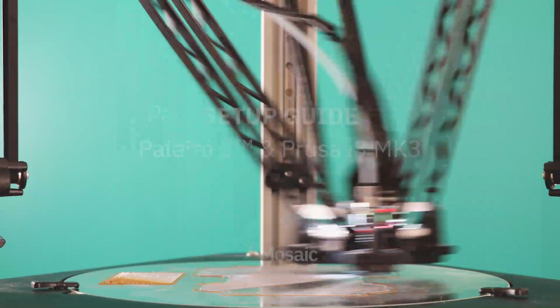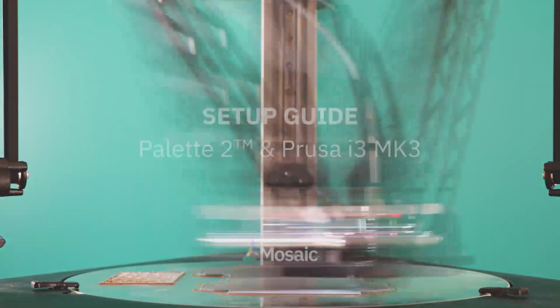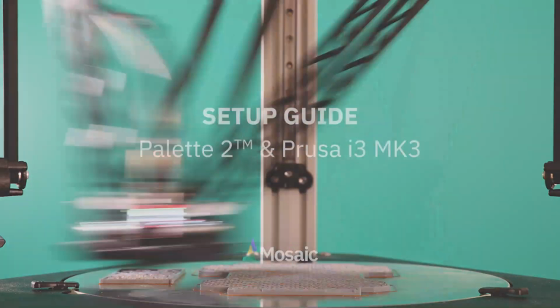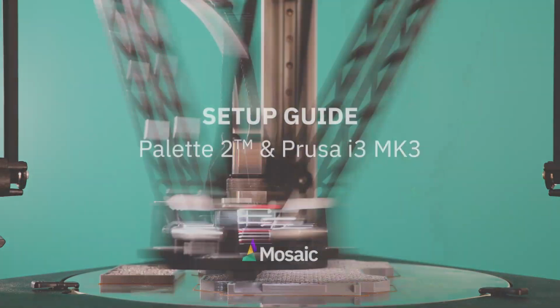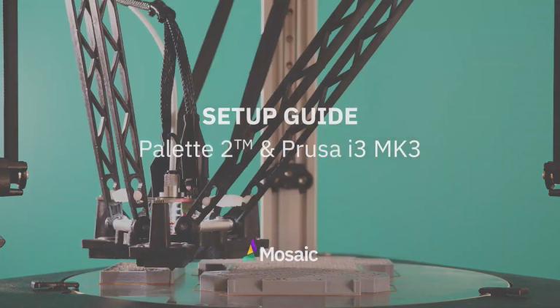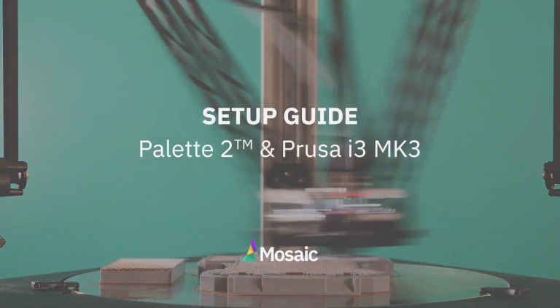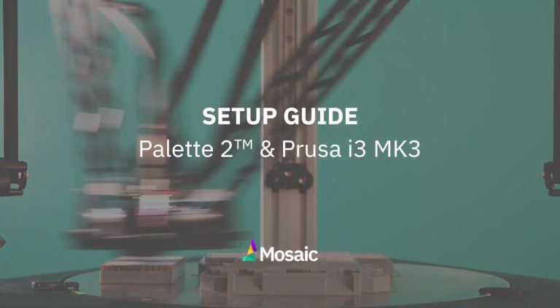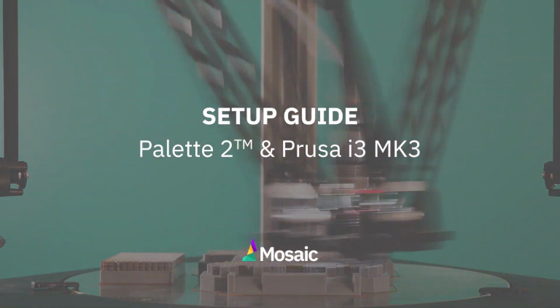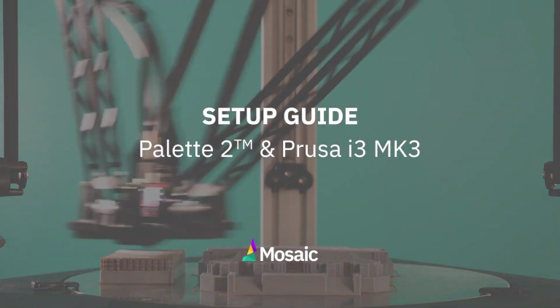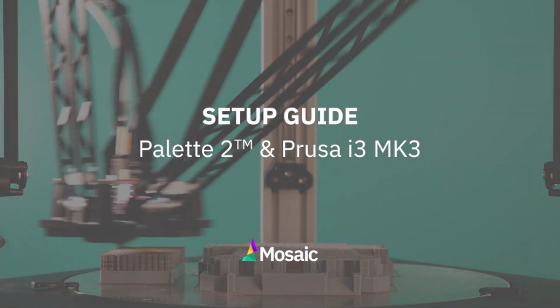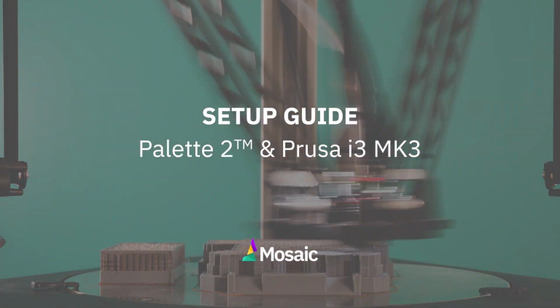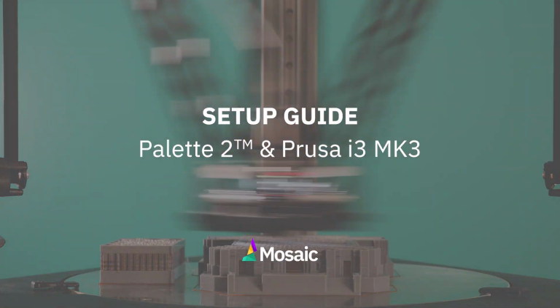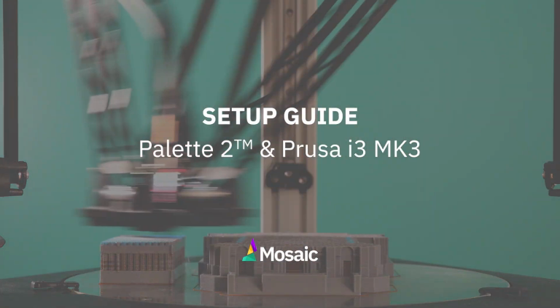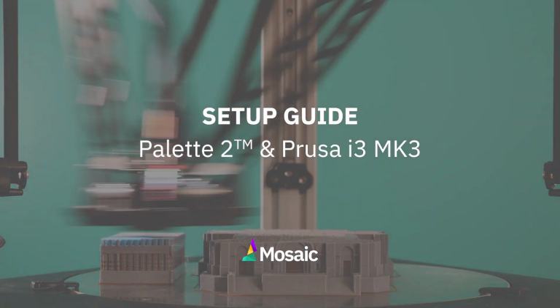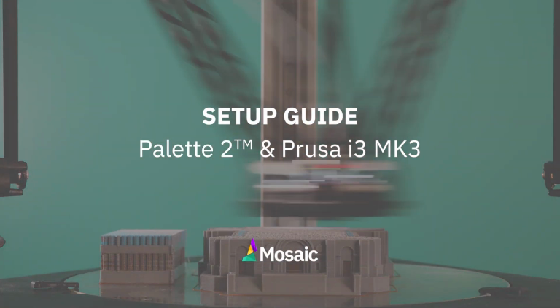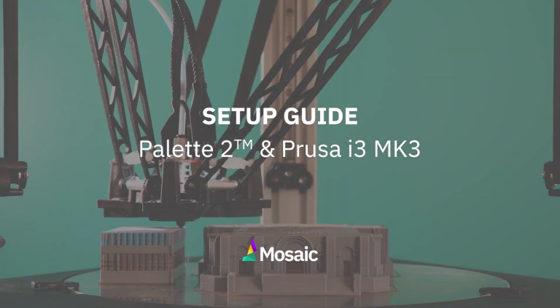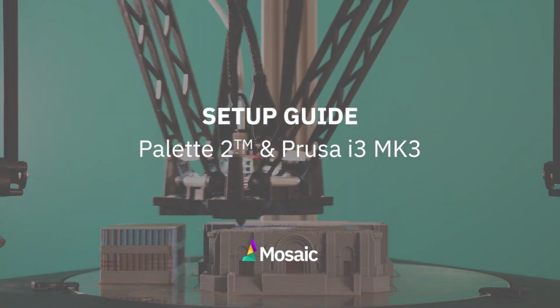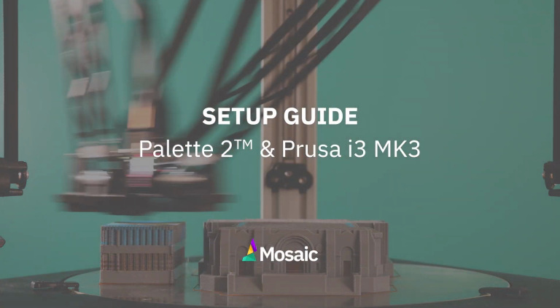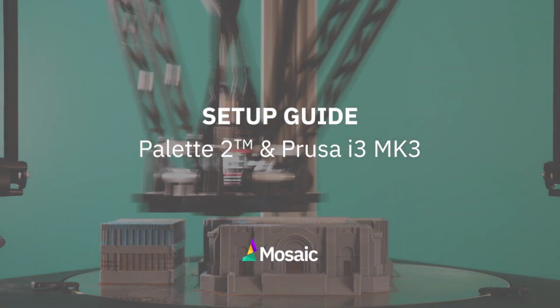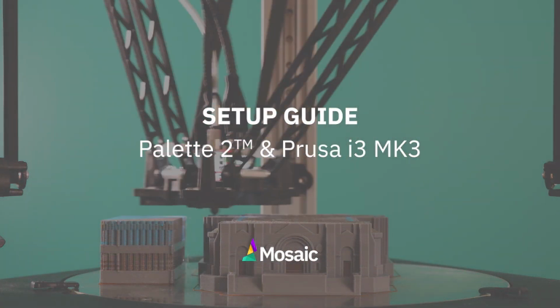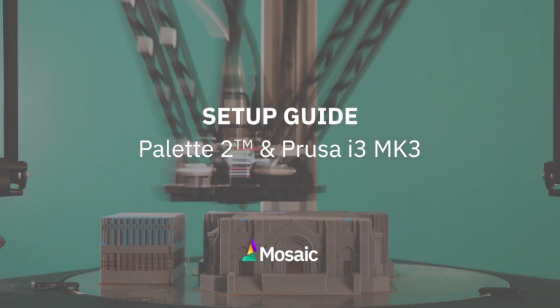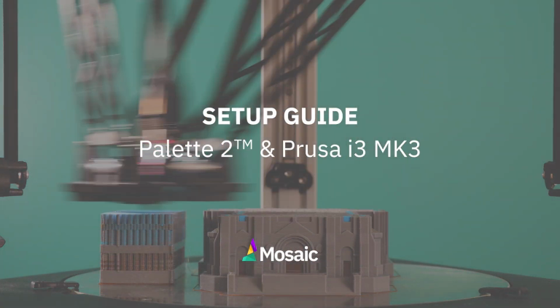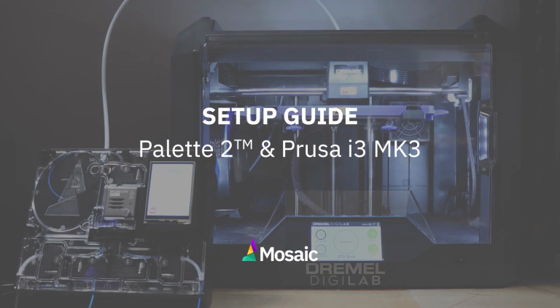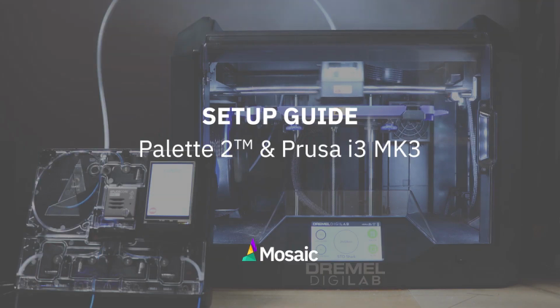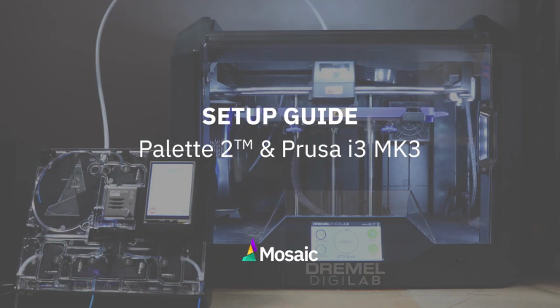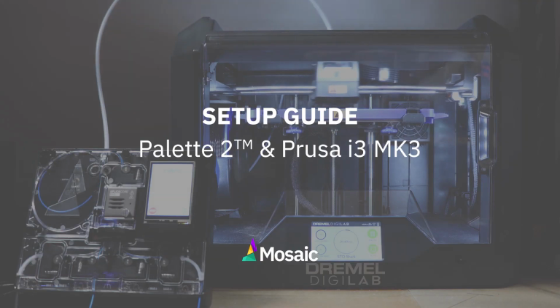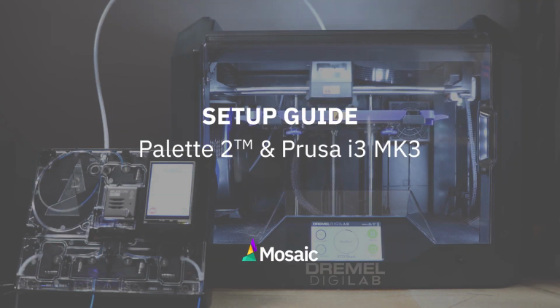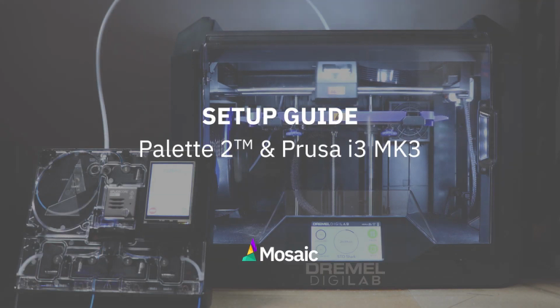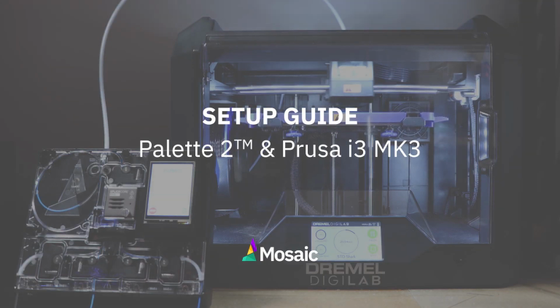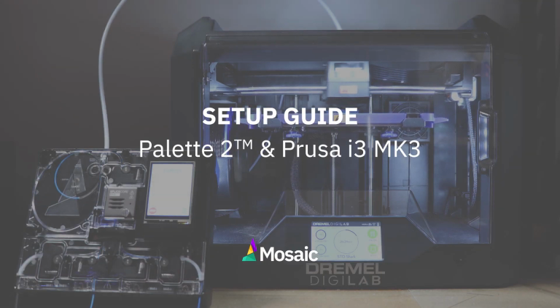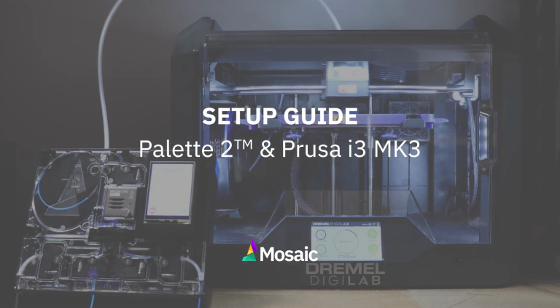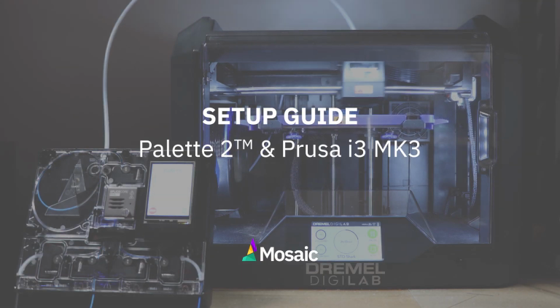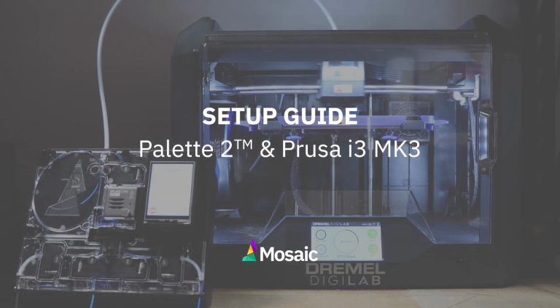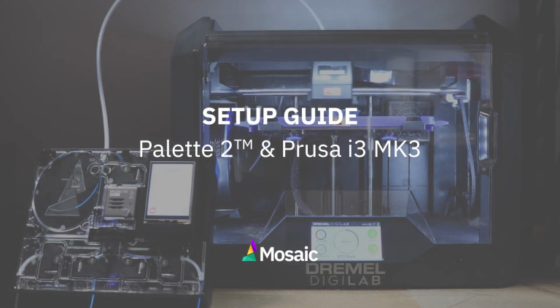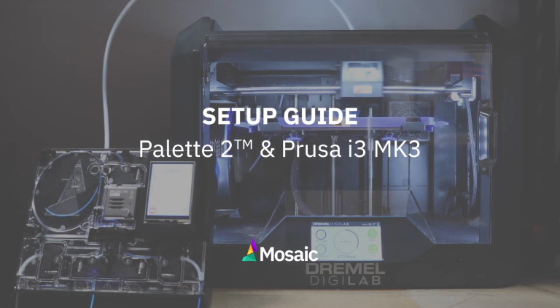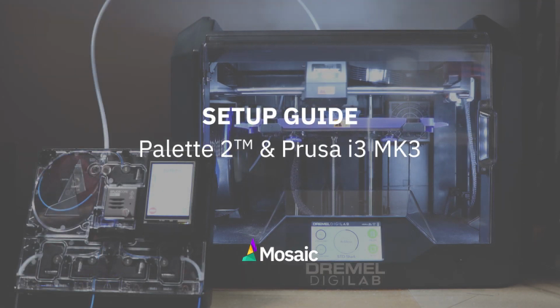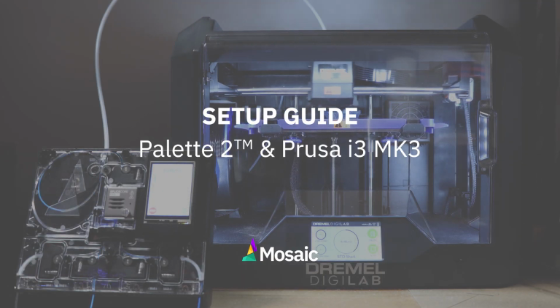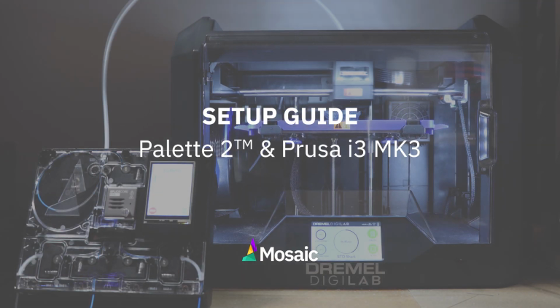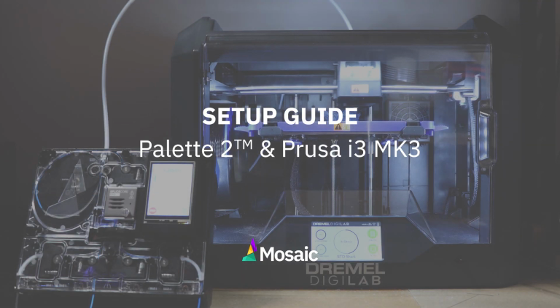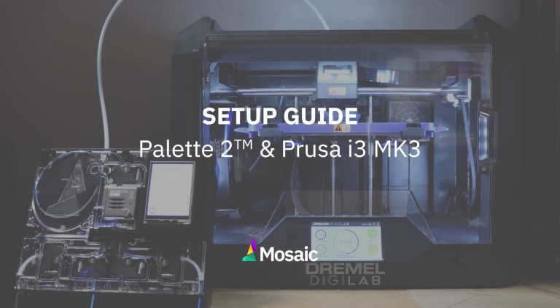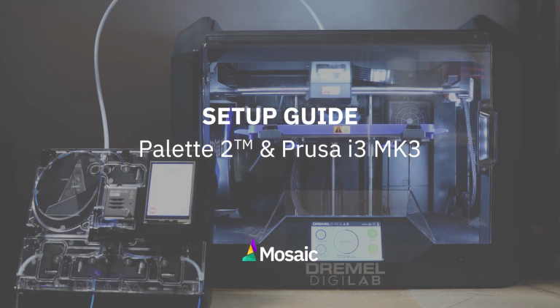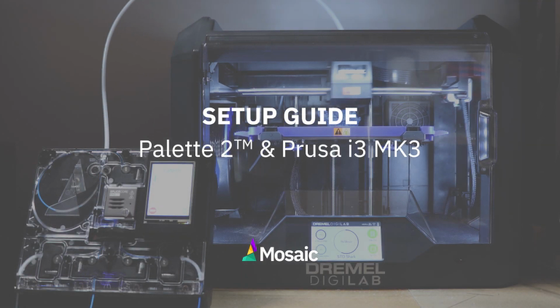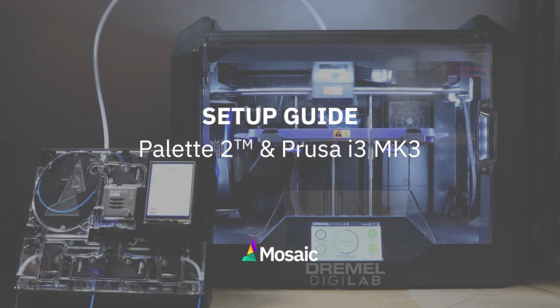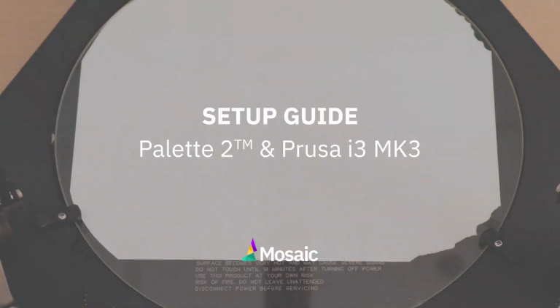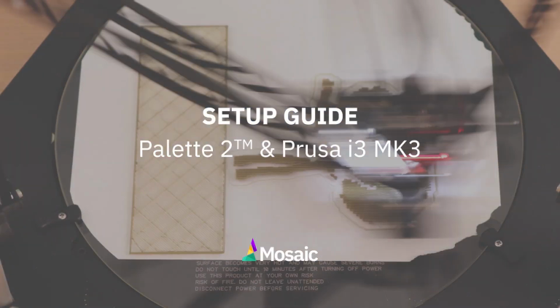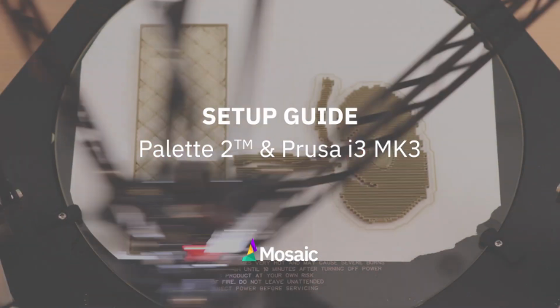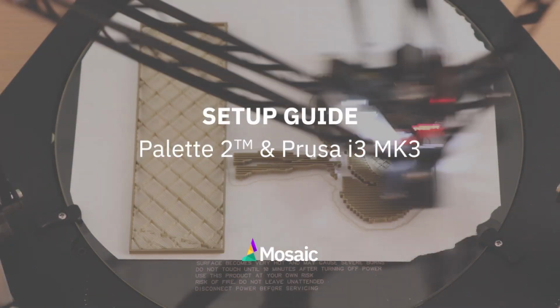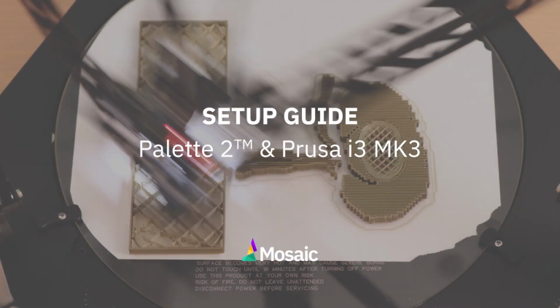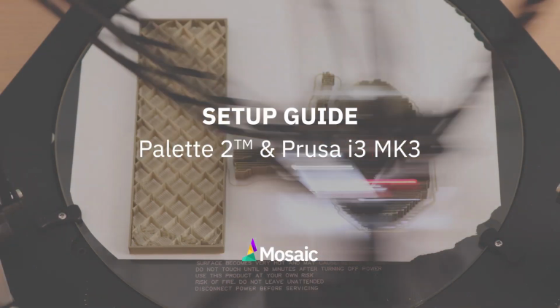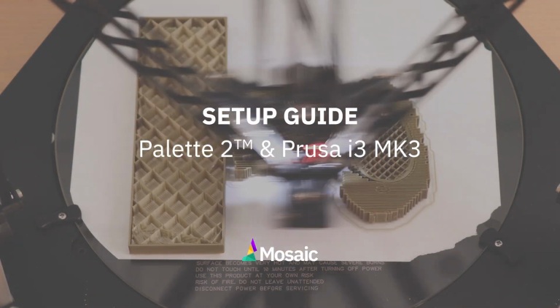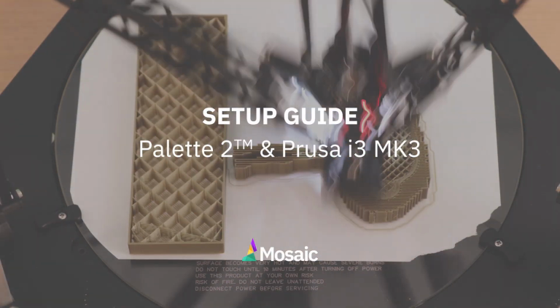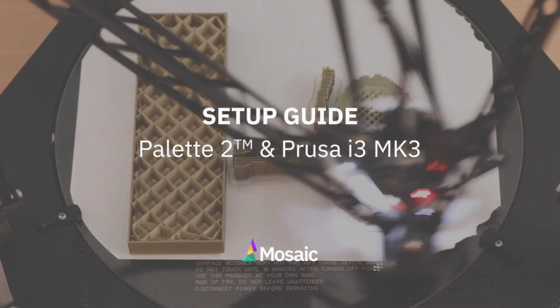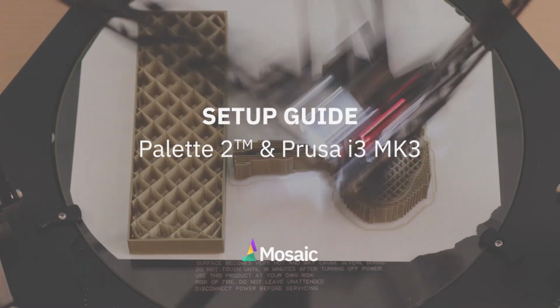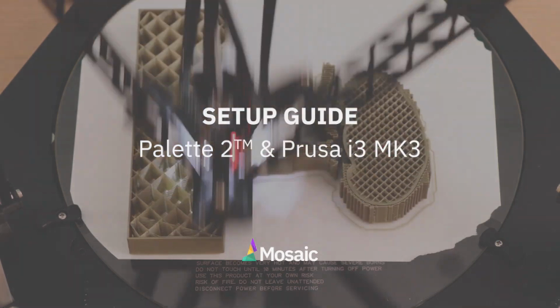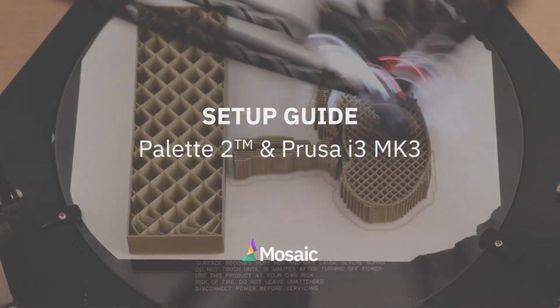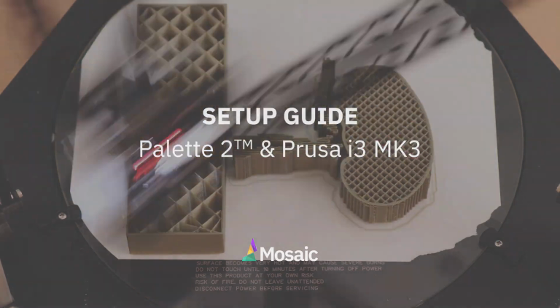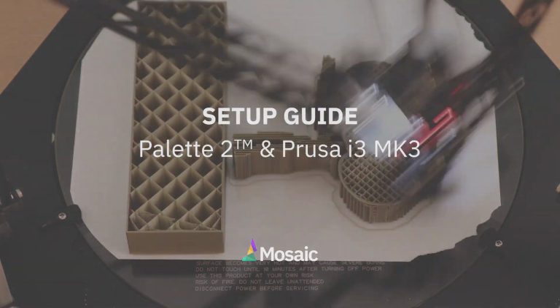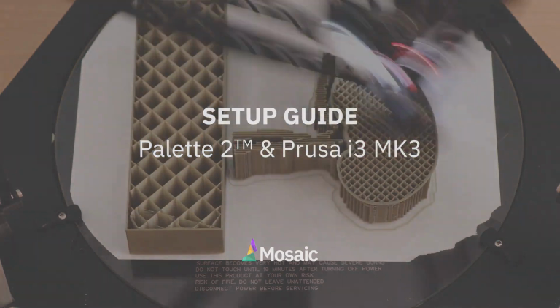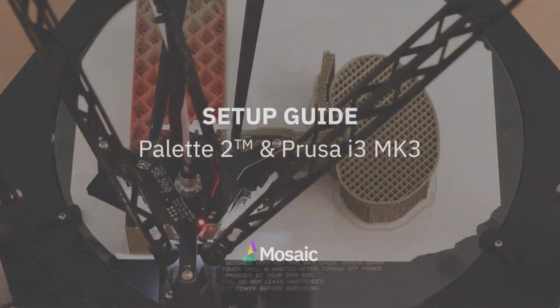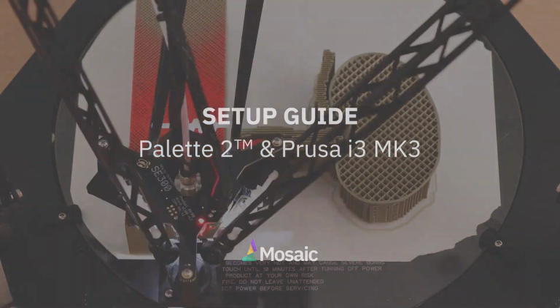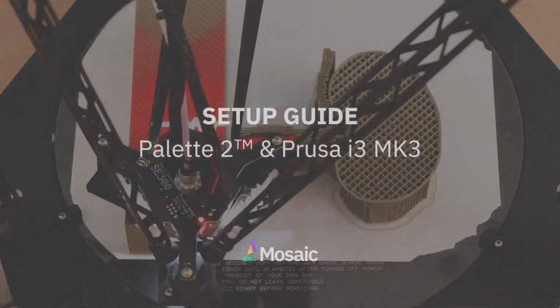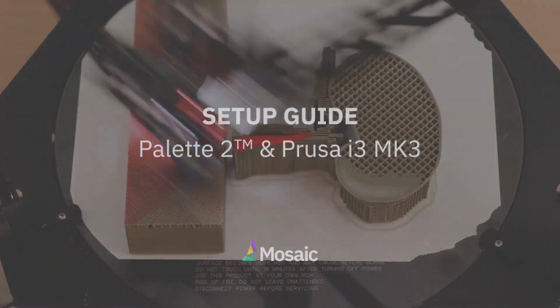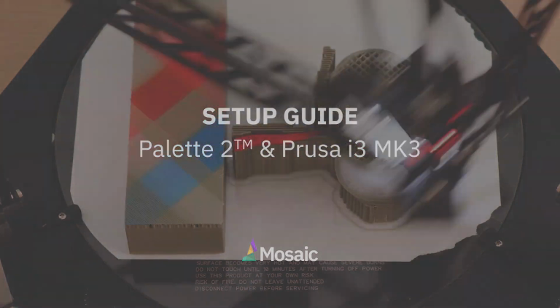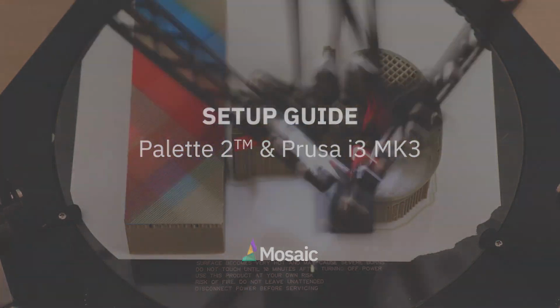Welcome to the setup guide for the Pallet 2 and the Prusa Mark III. At the end of this video, you'll be one step closer to printing with your Pallet 2.